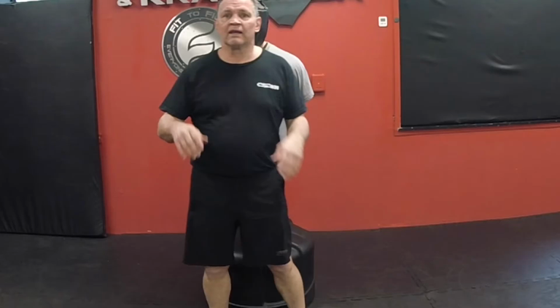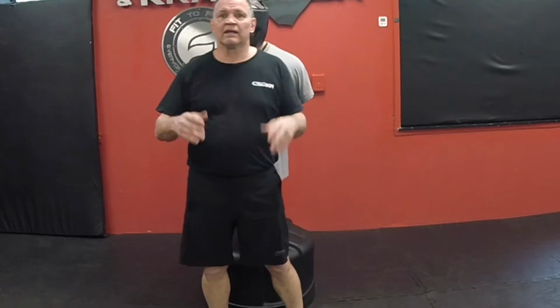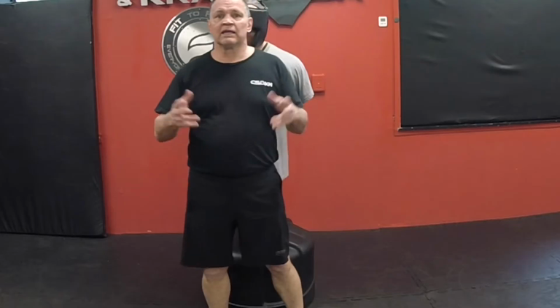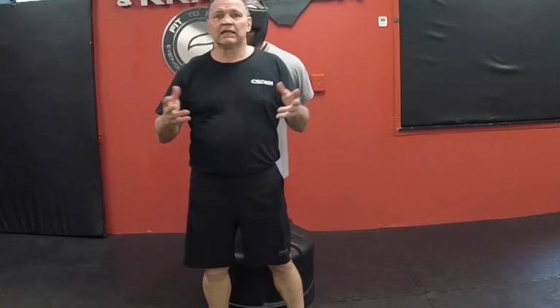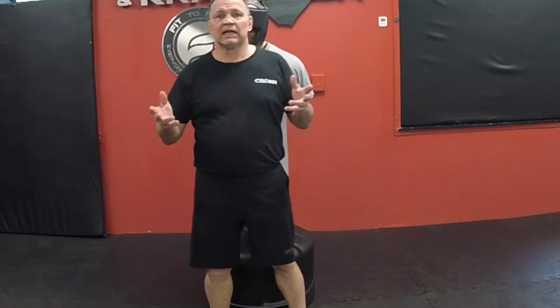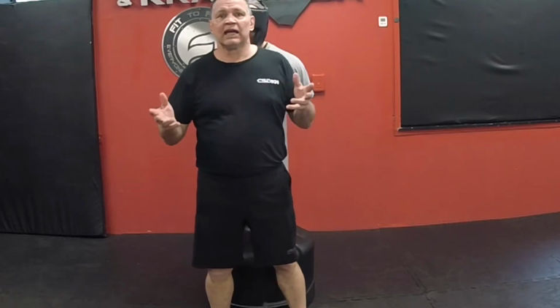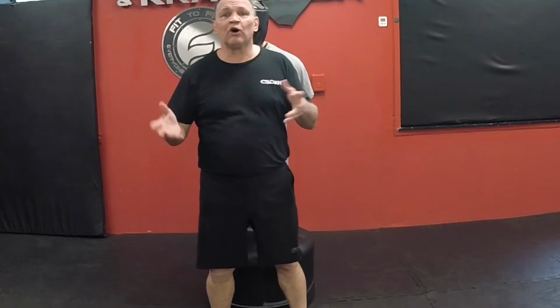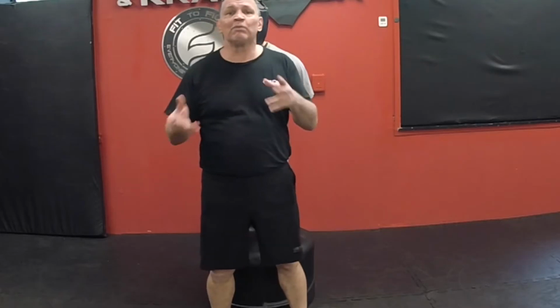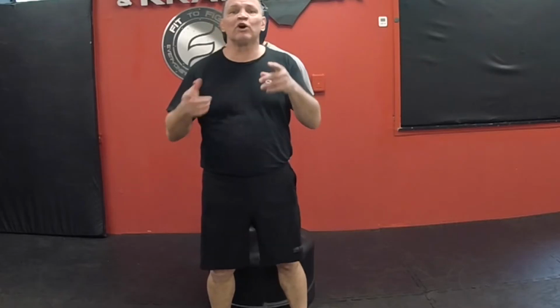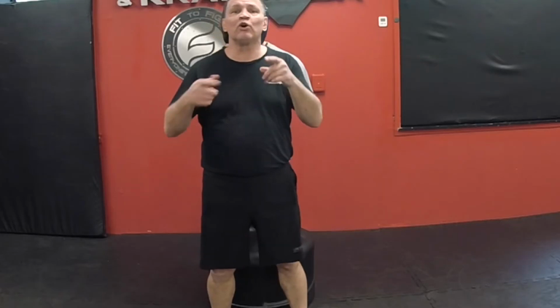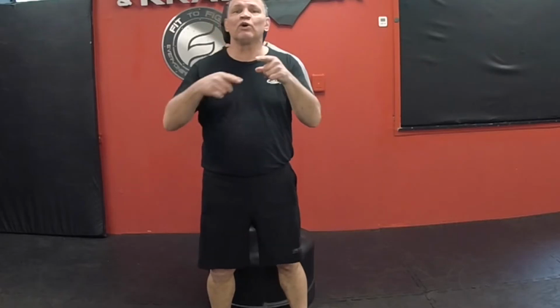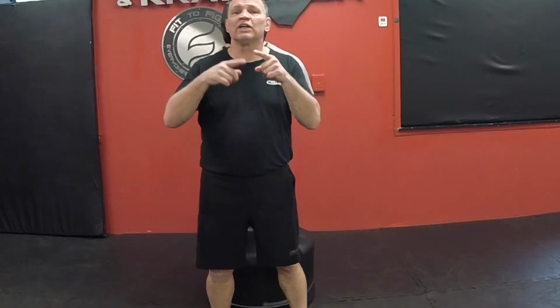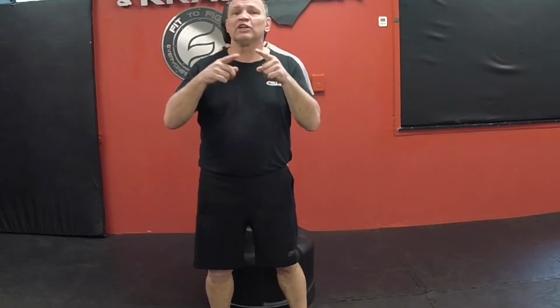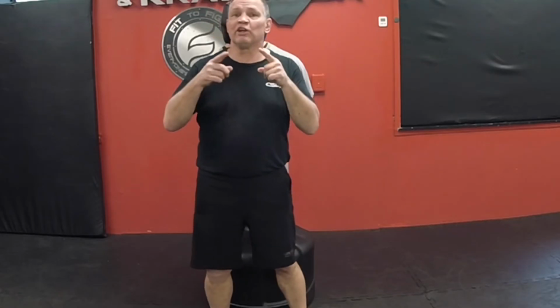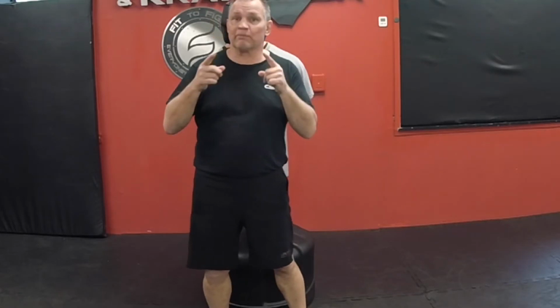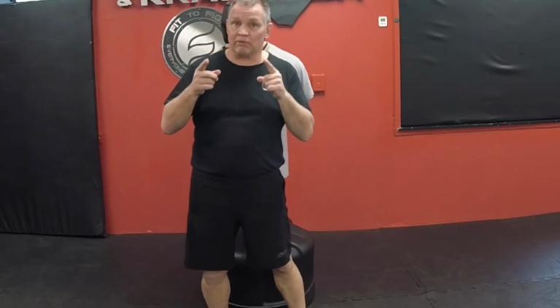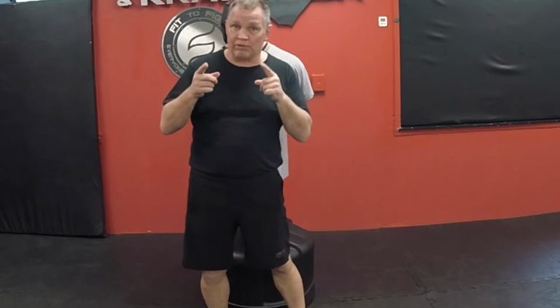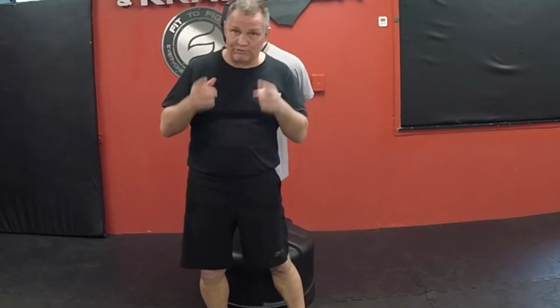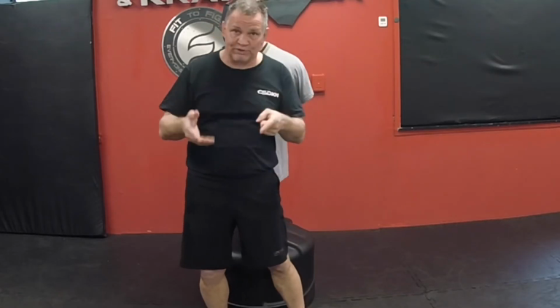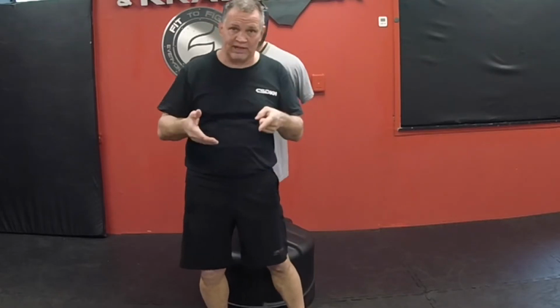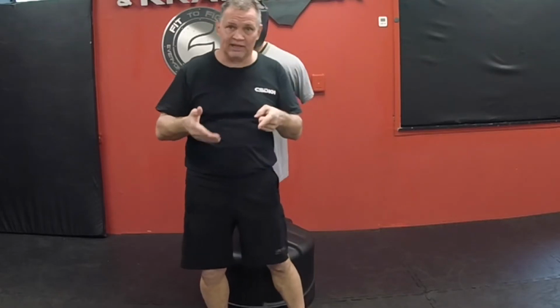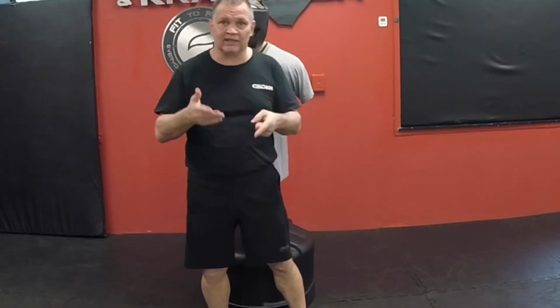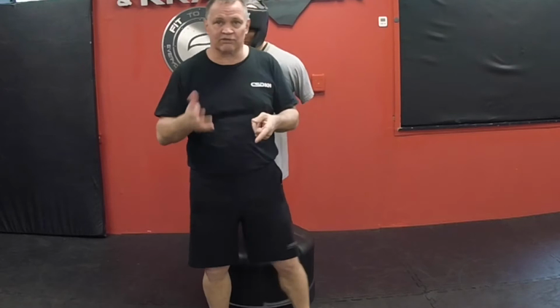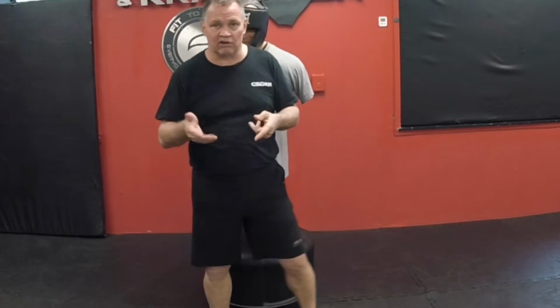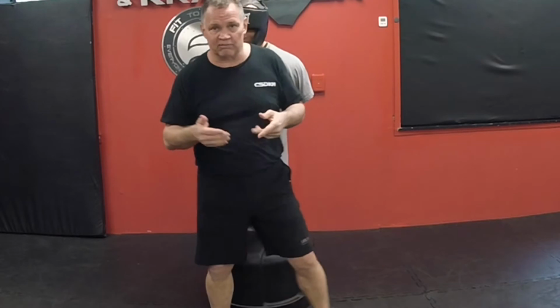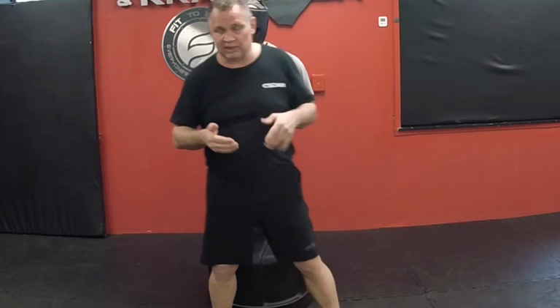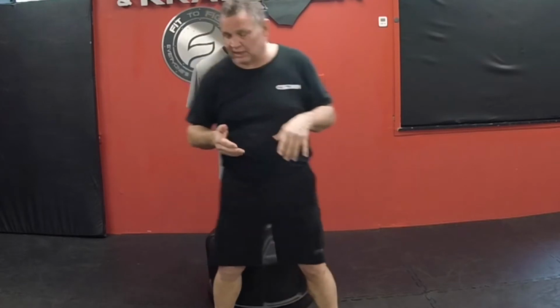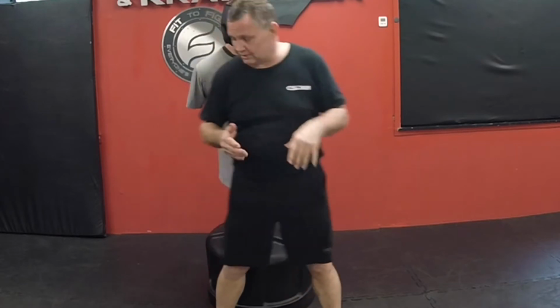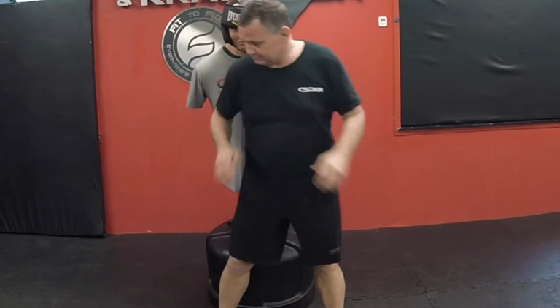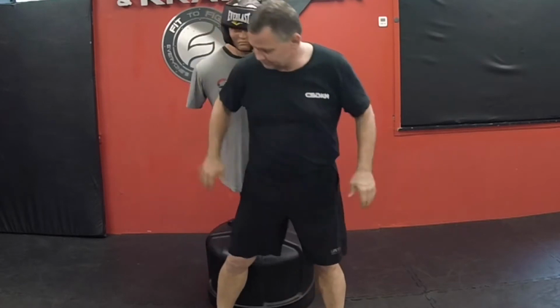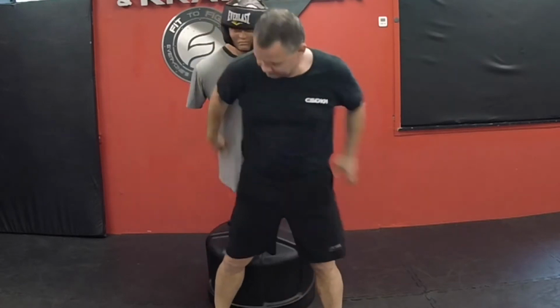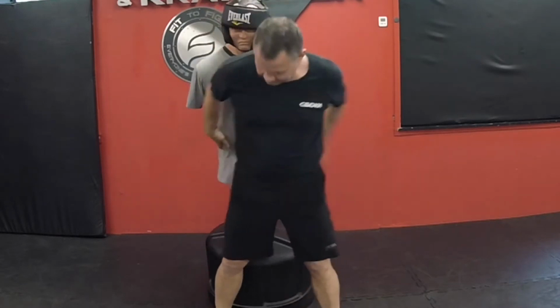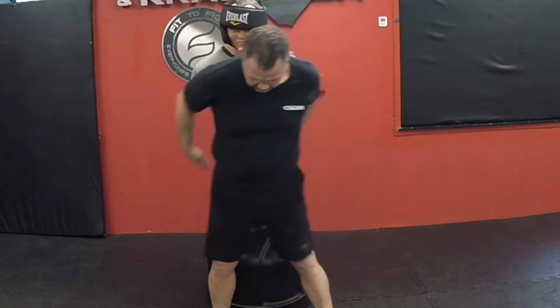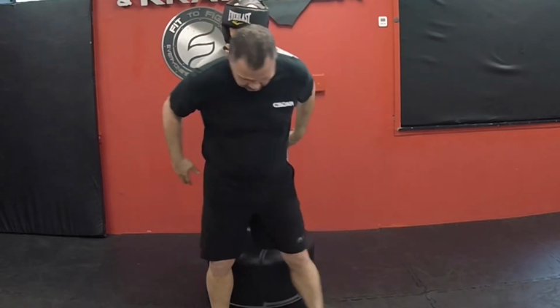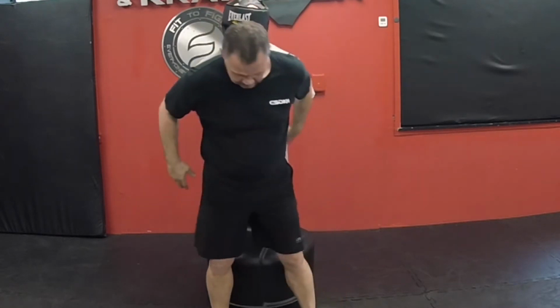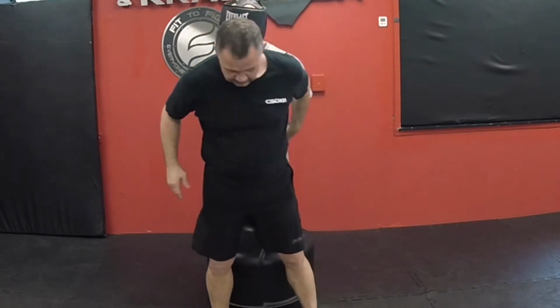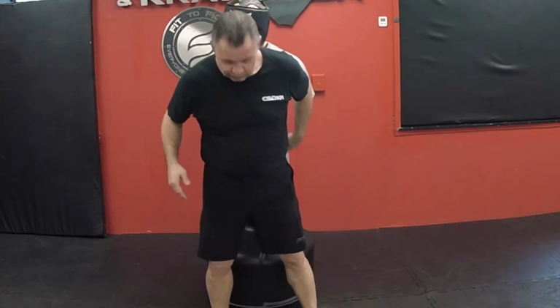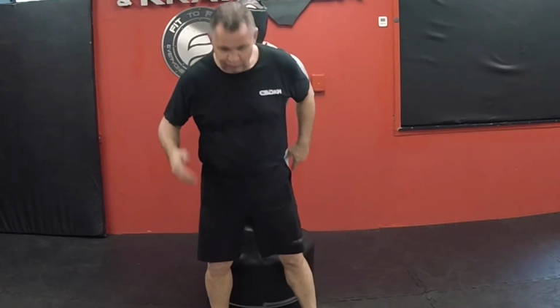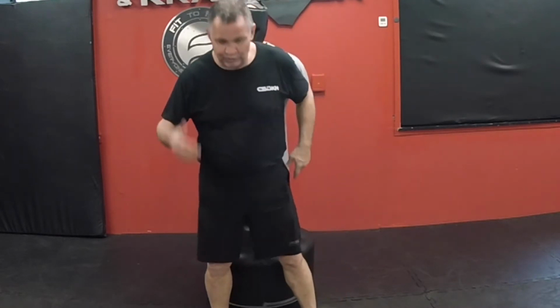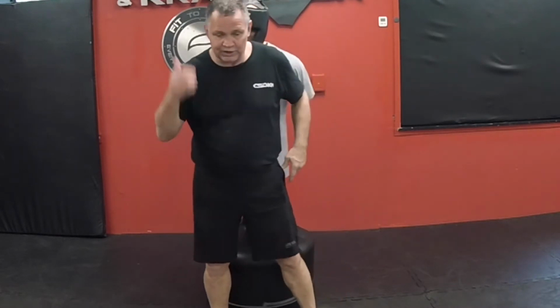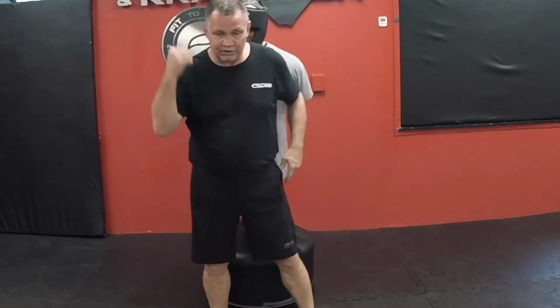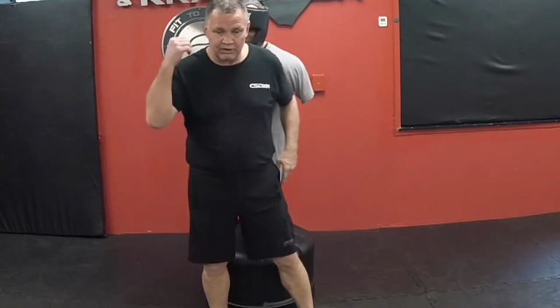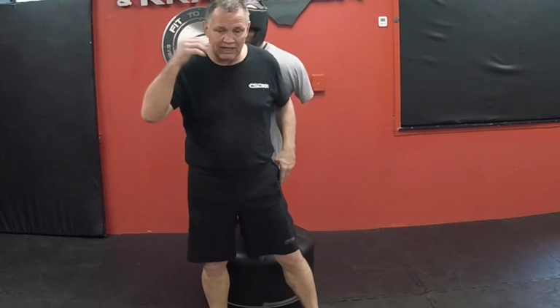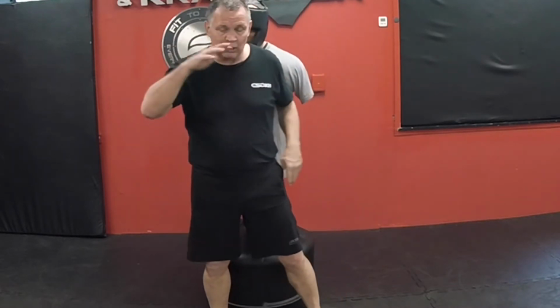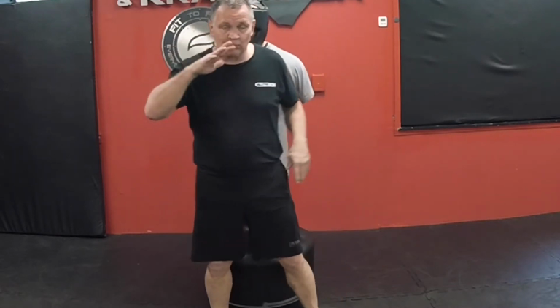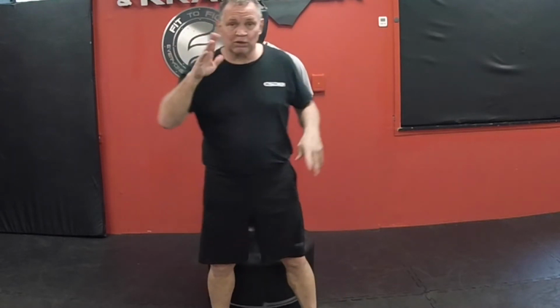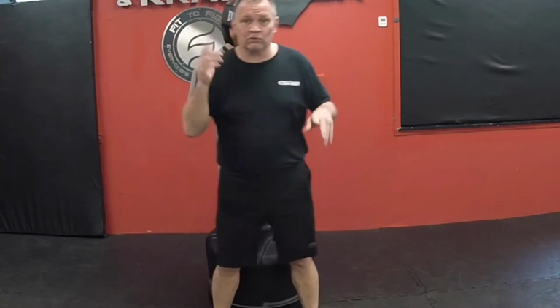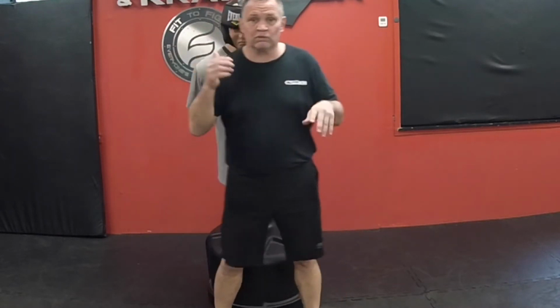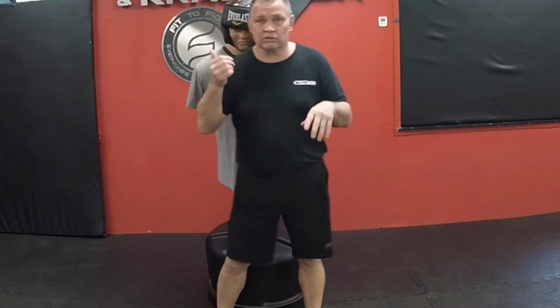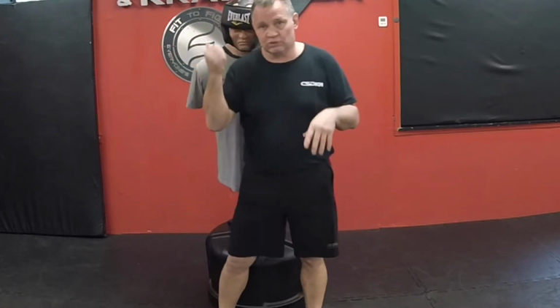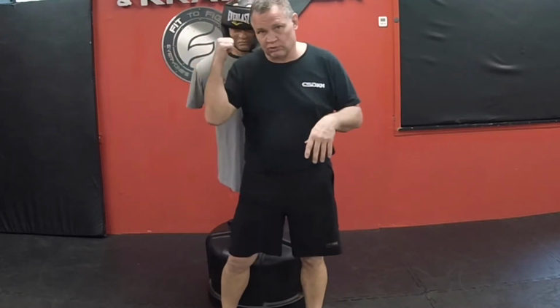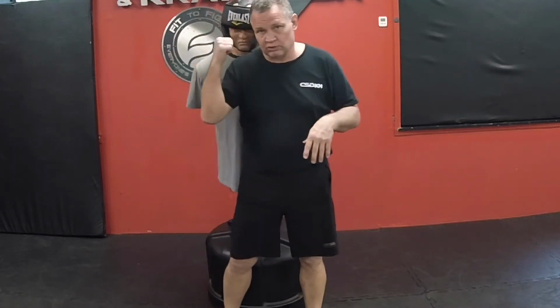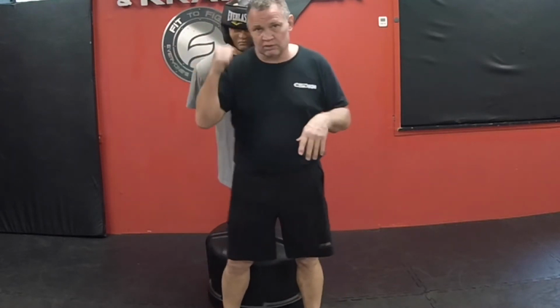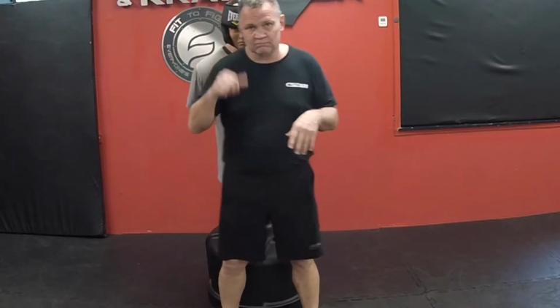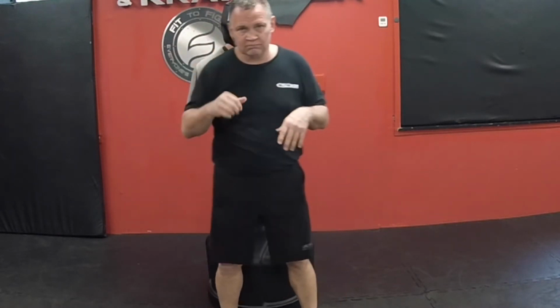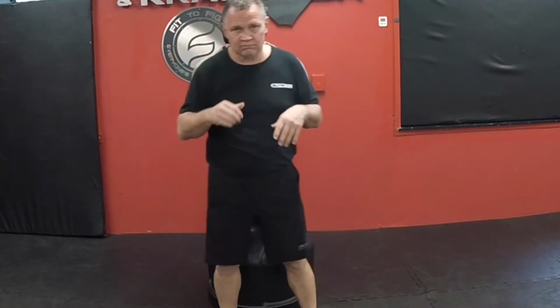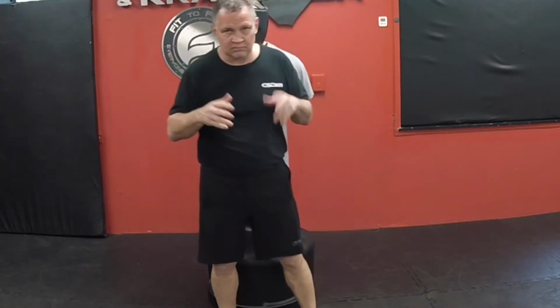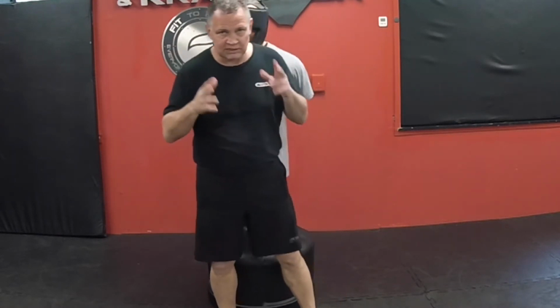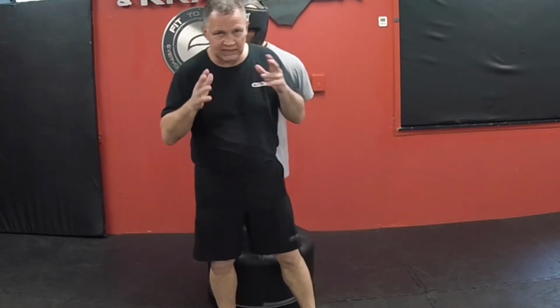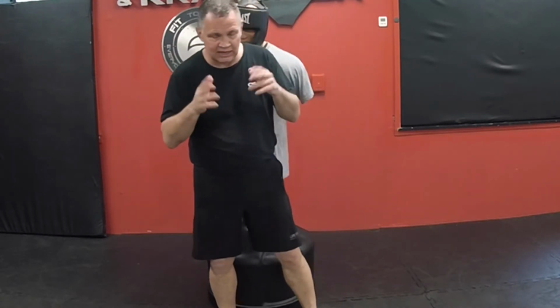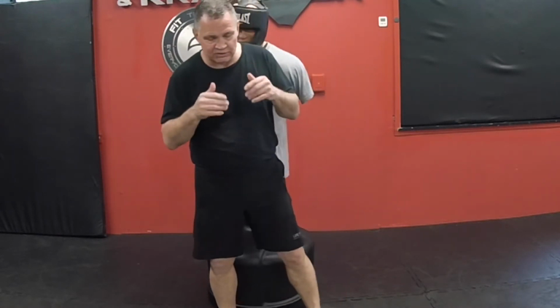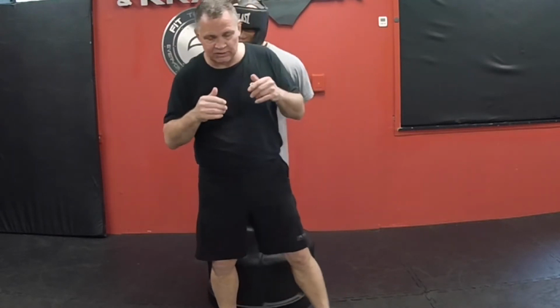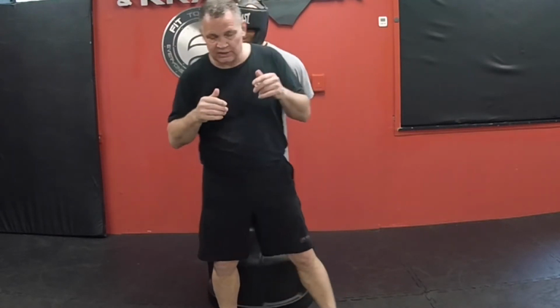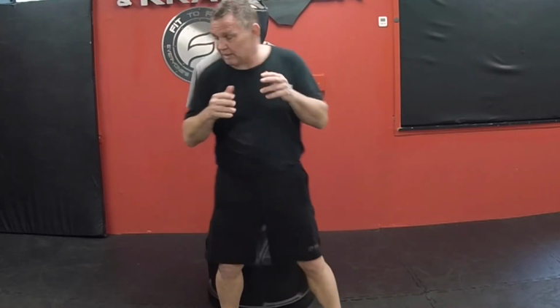Elbow number three in Krav Maga — a rear elbow strike to an attacker who is behind you.